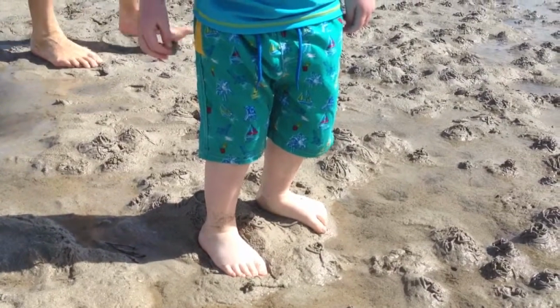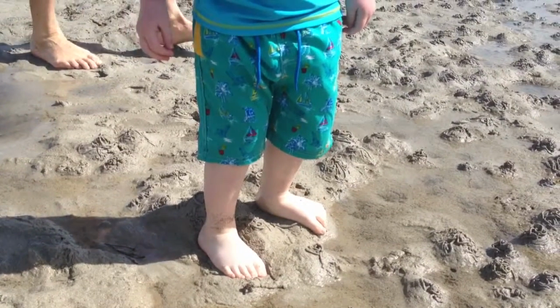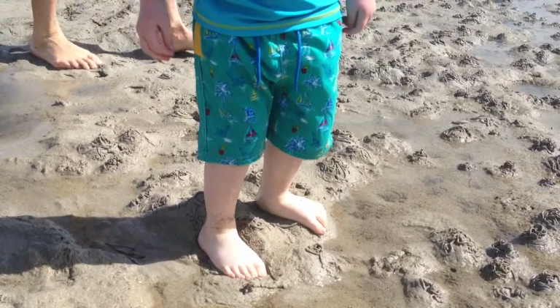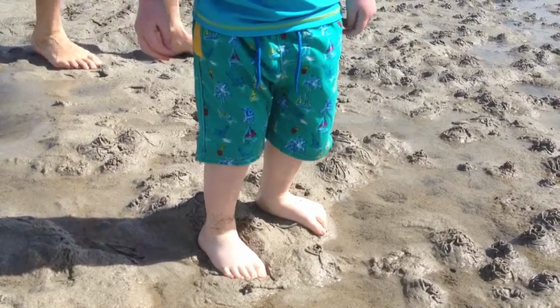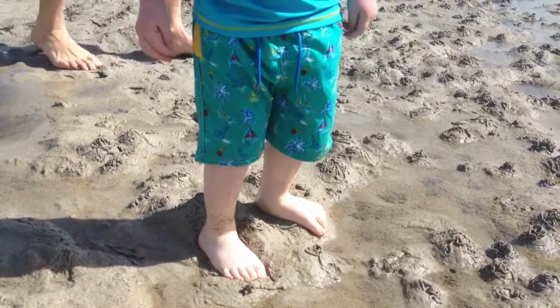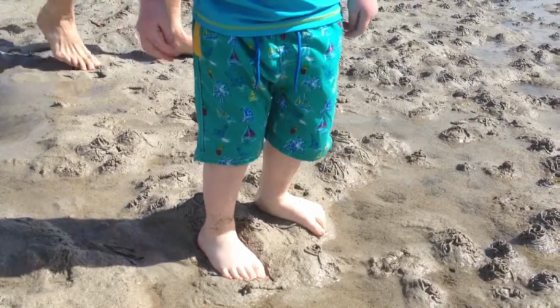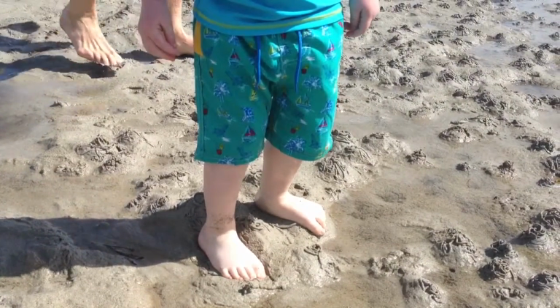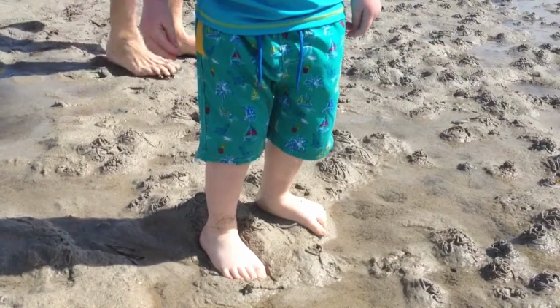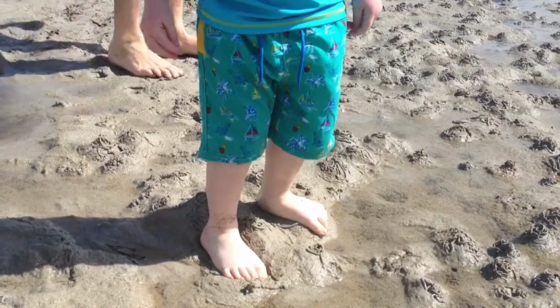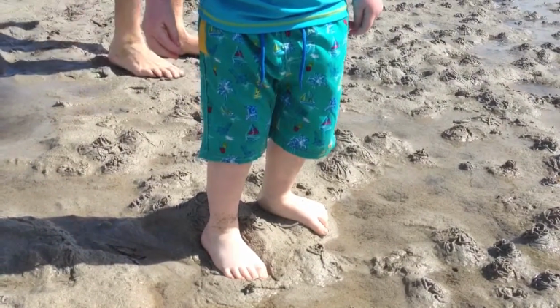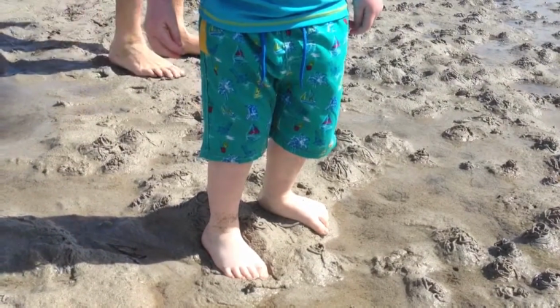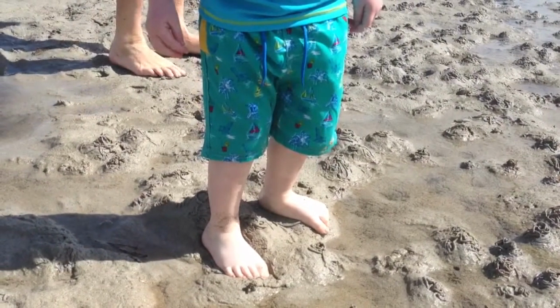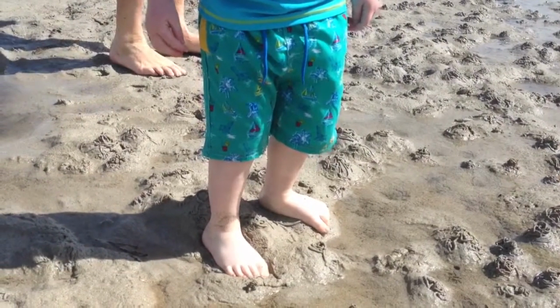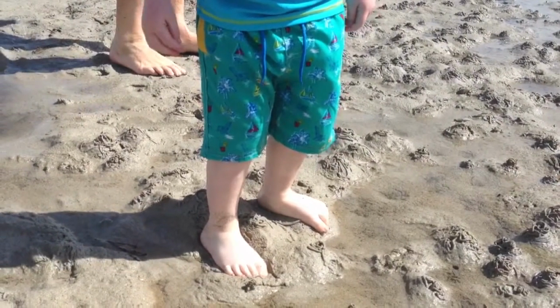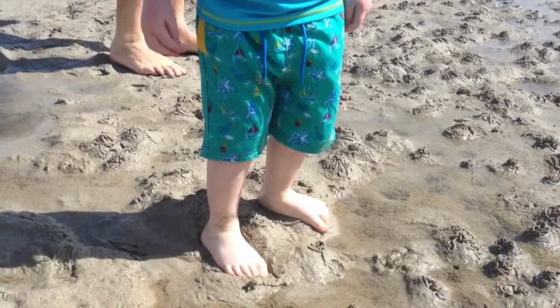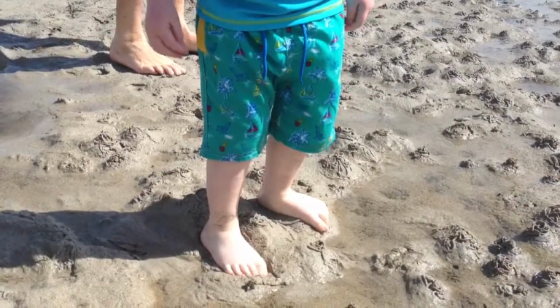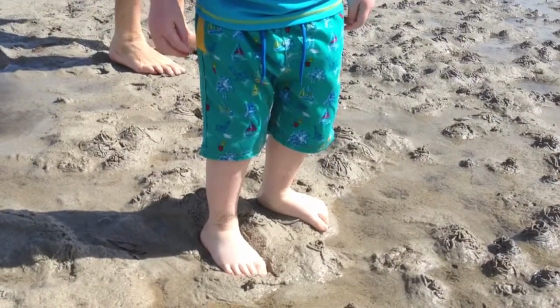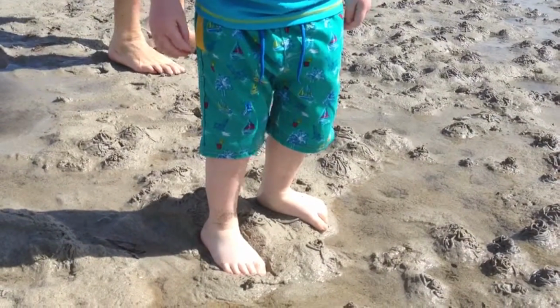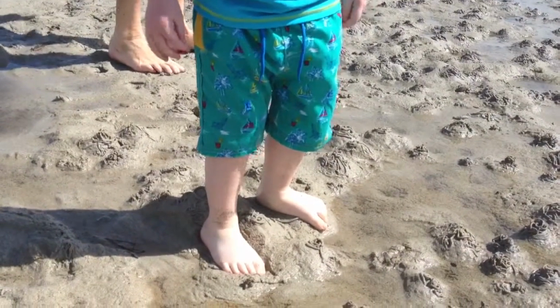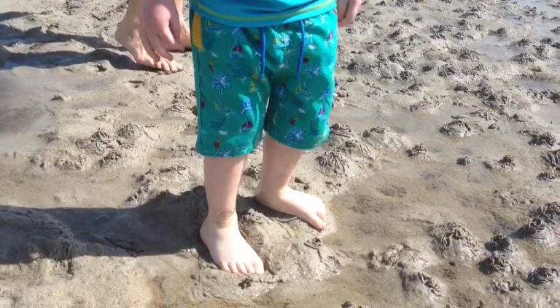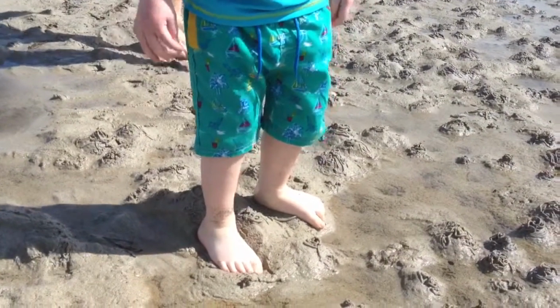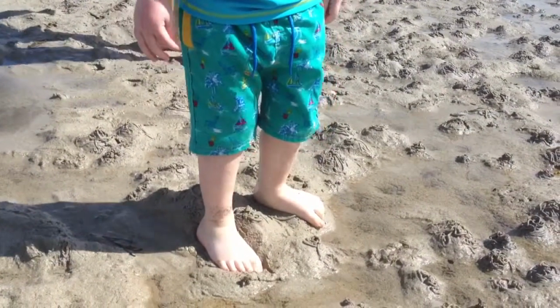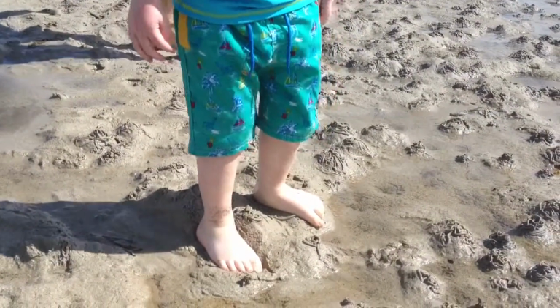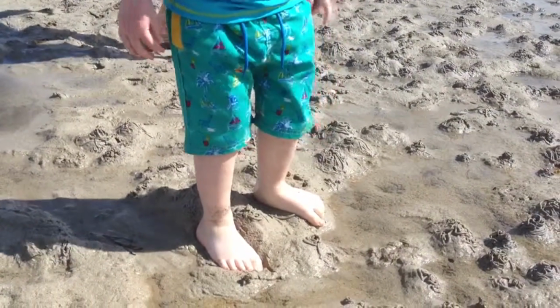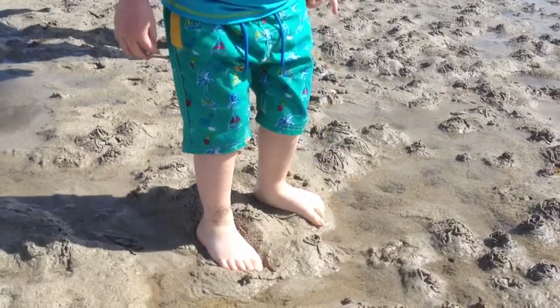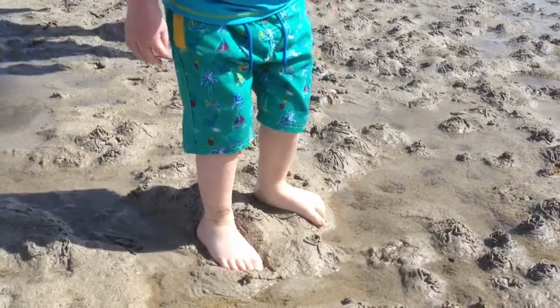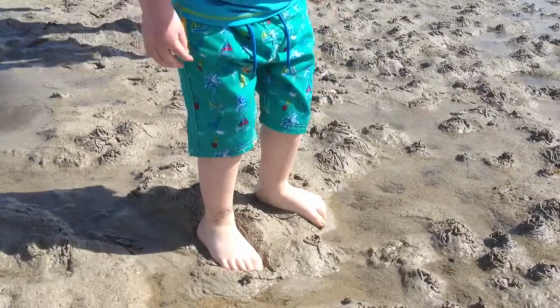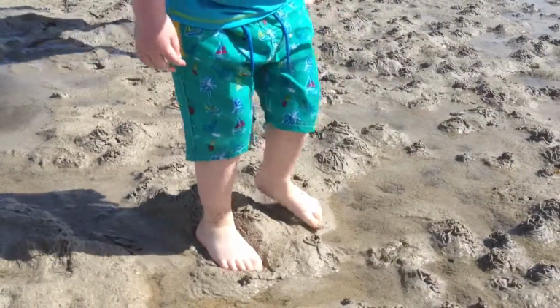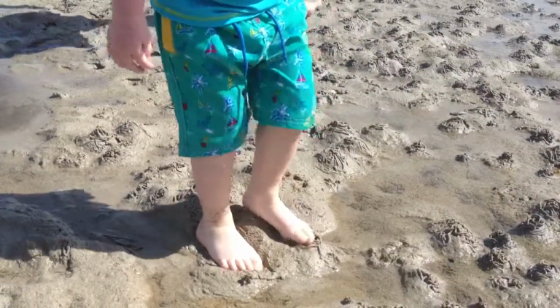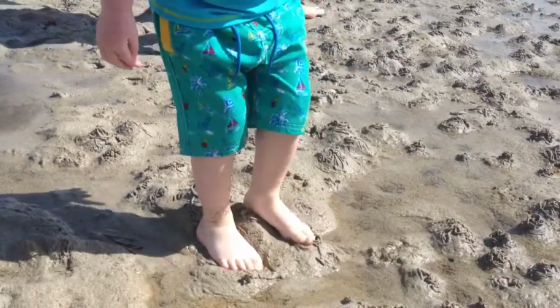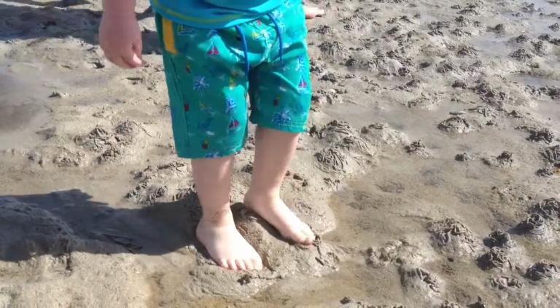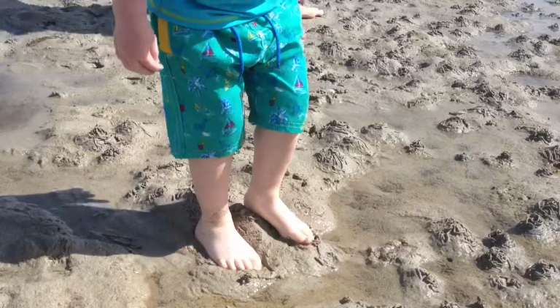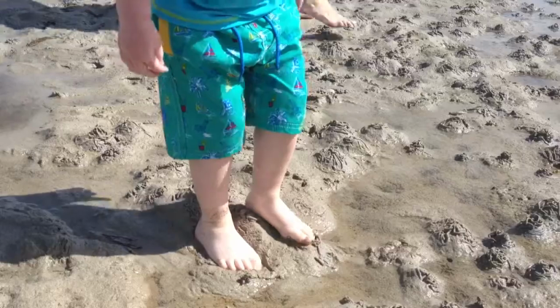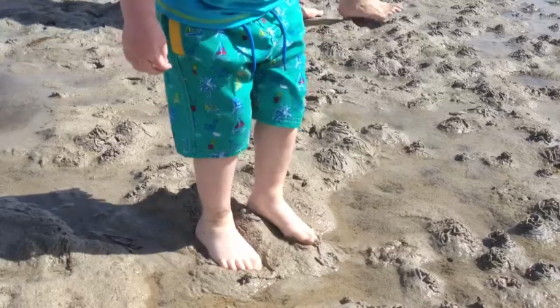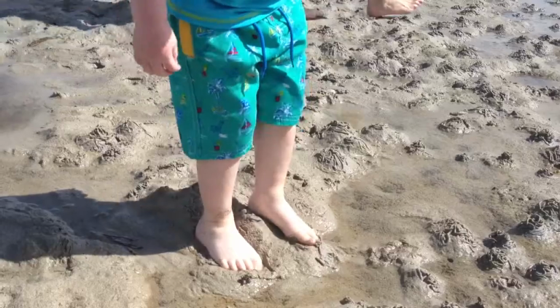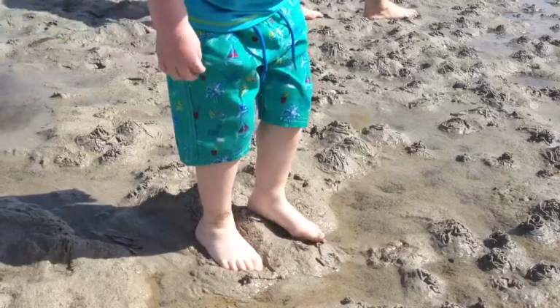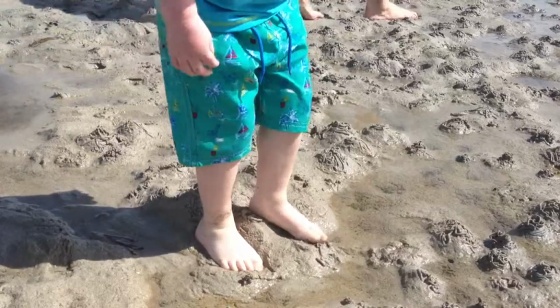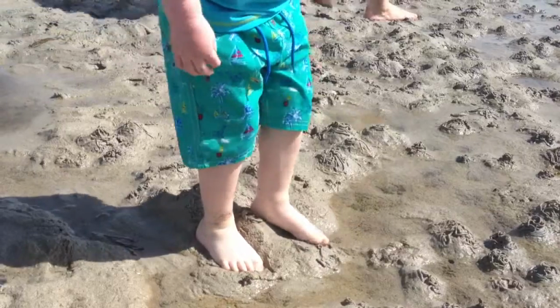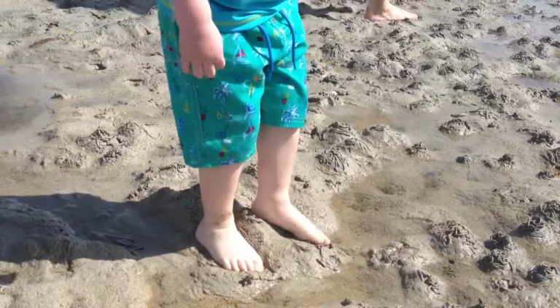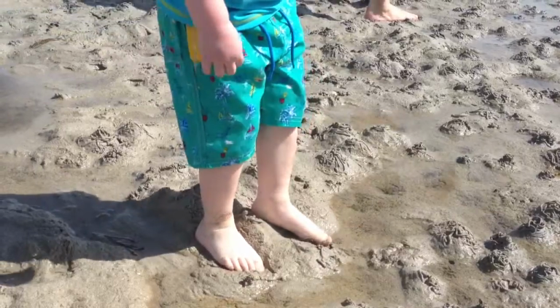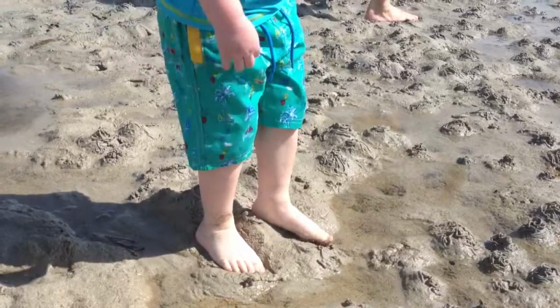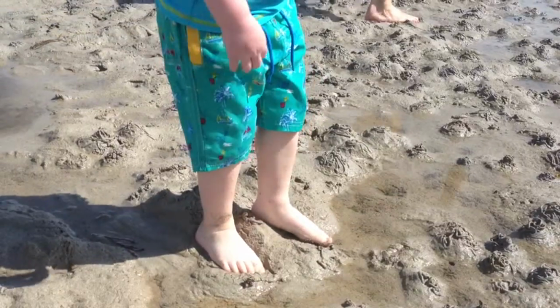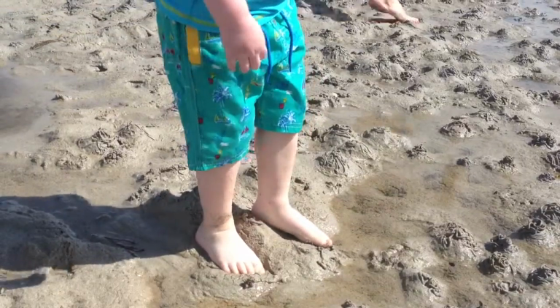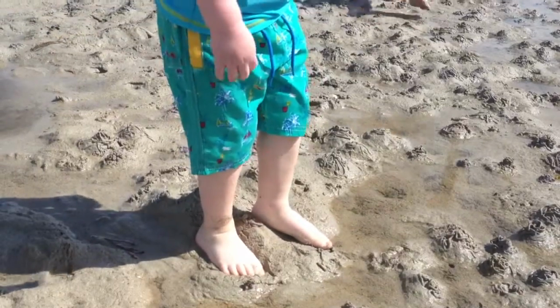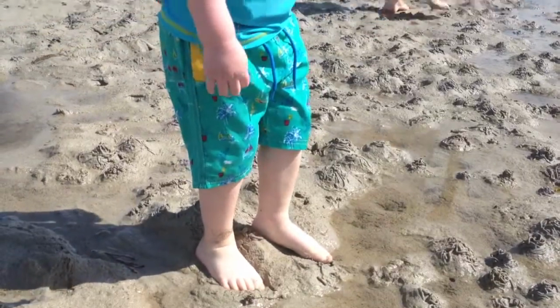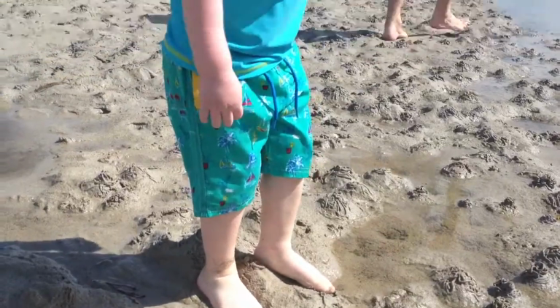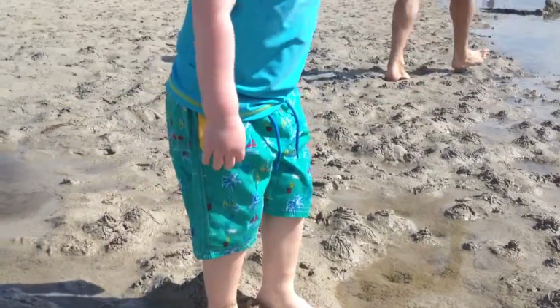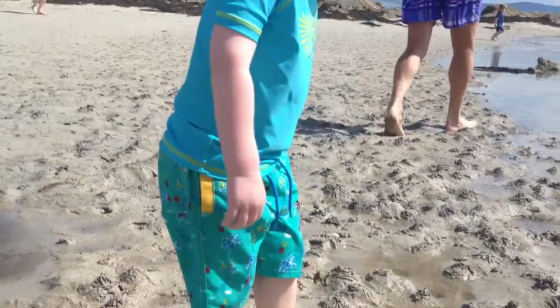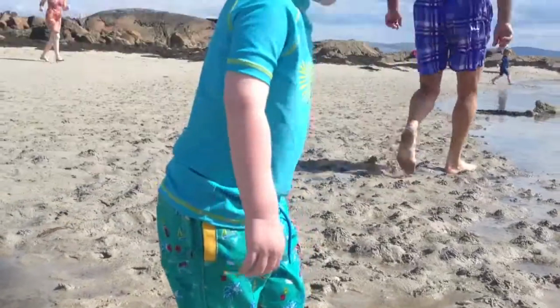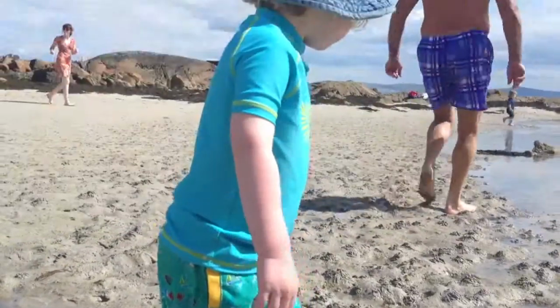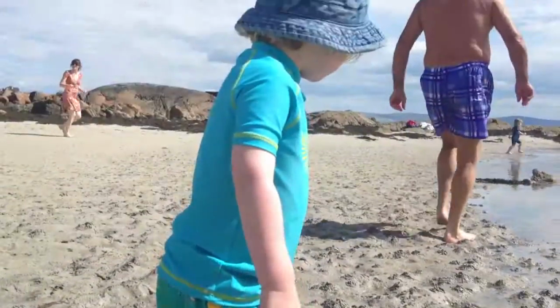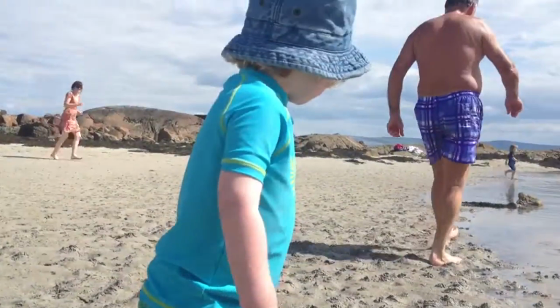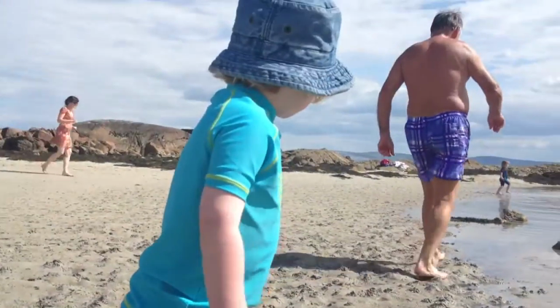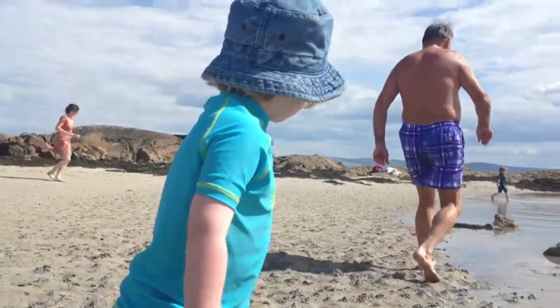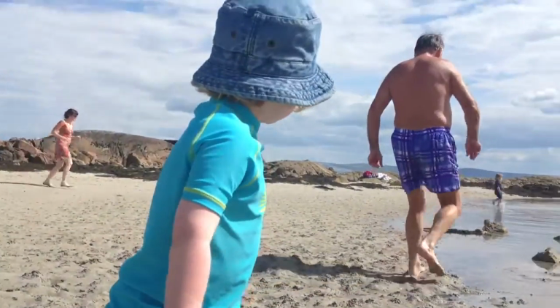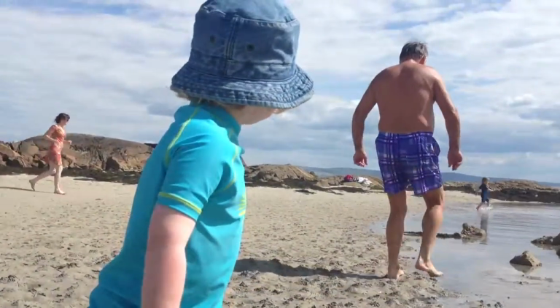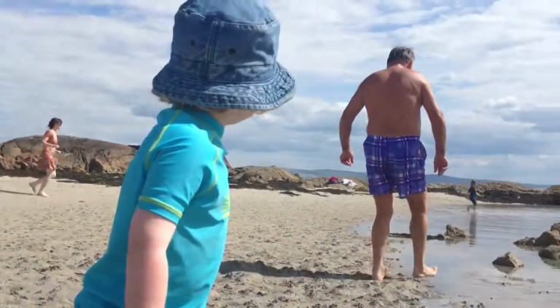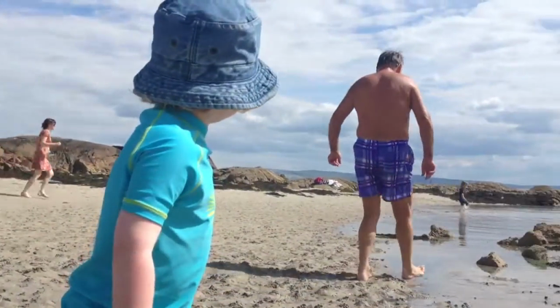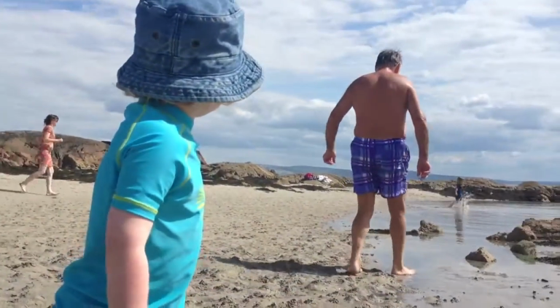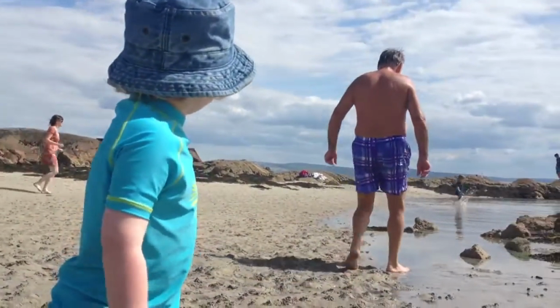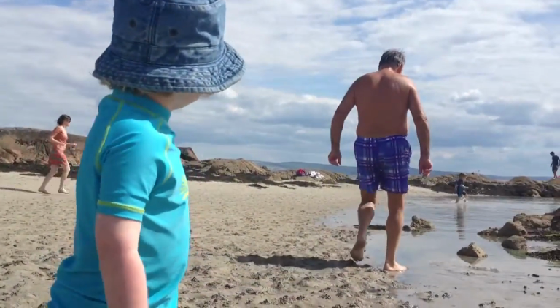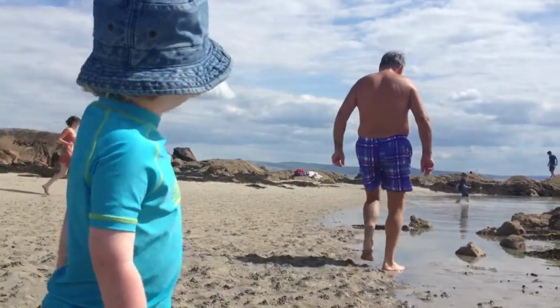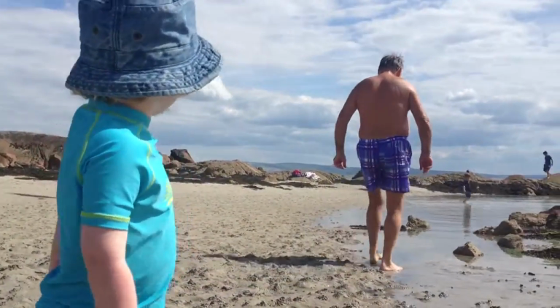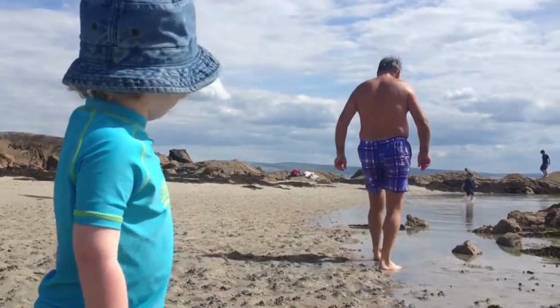Finn, where are your toe-toes? Where are your toe-toes? Up the top! Up the top there!